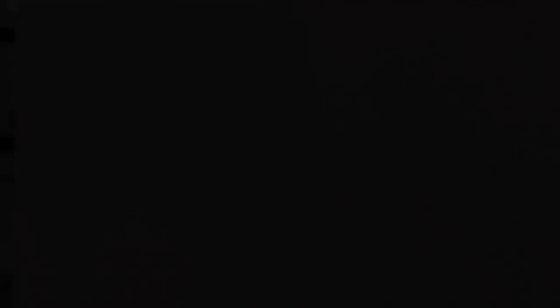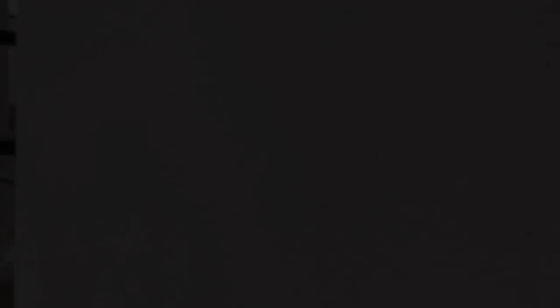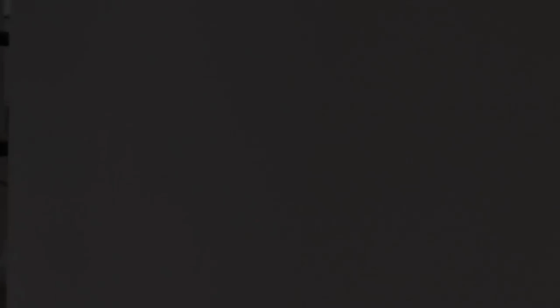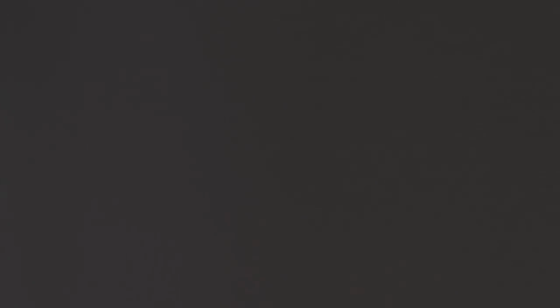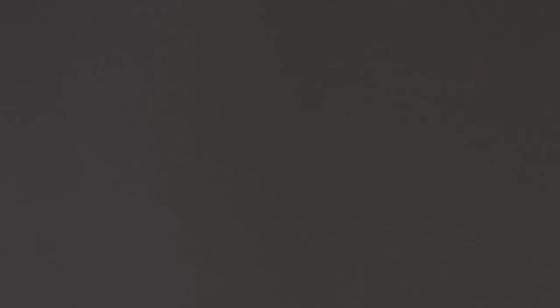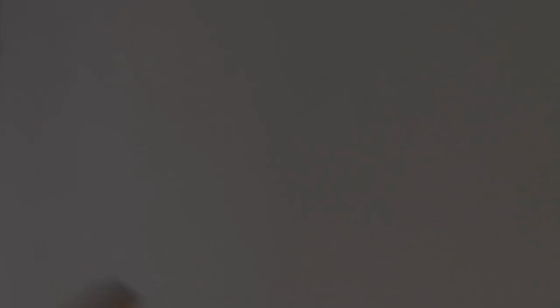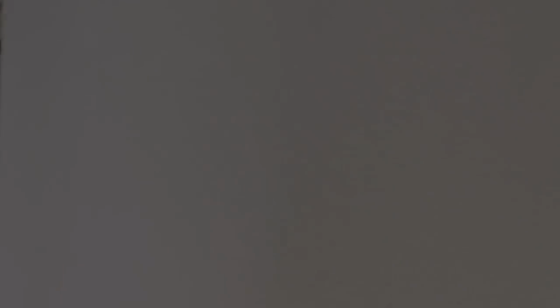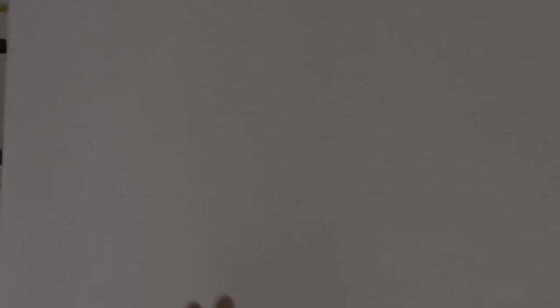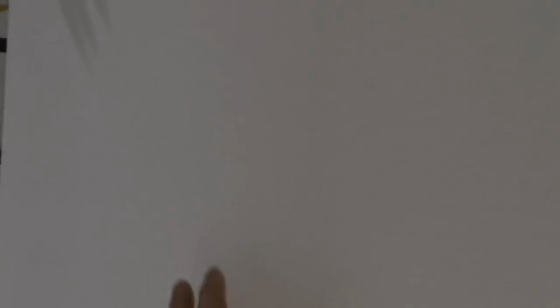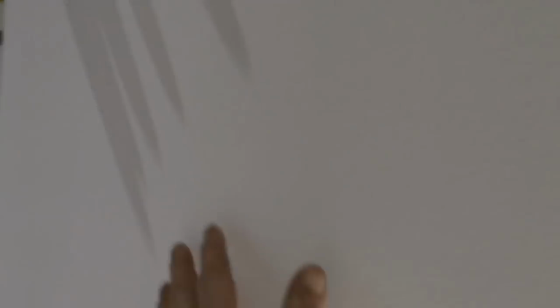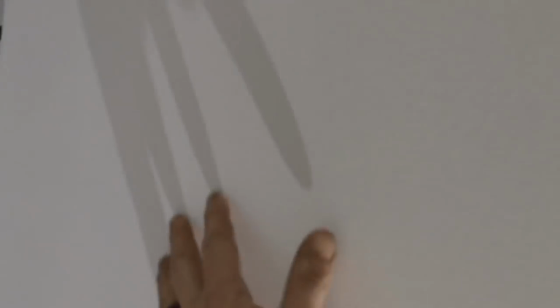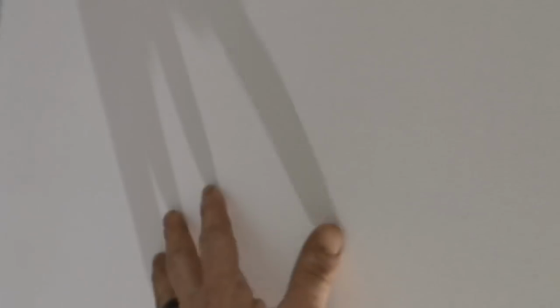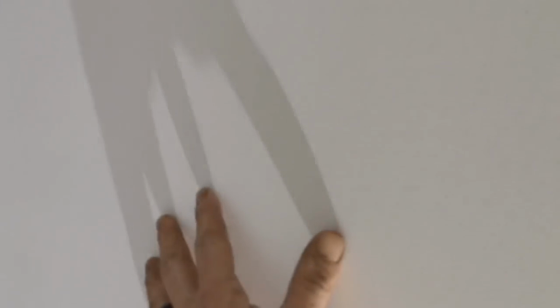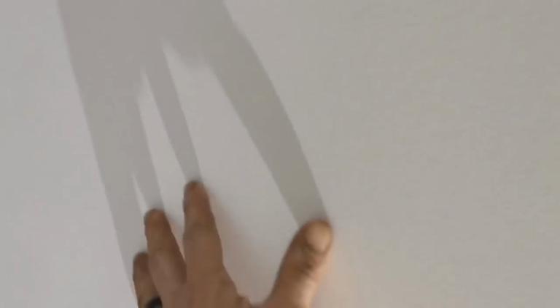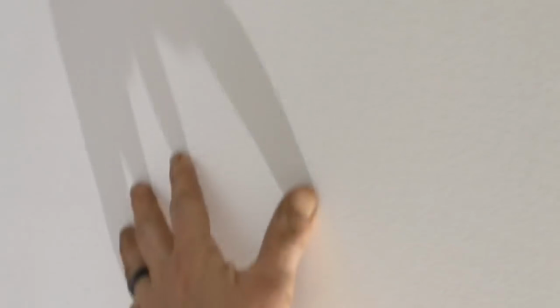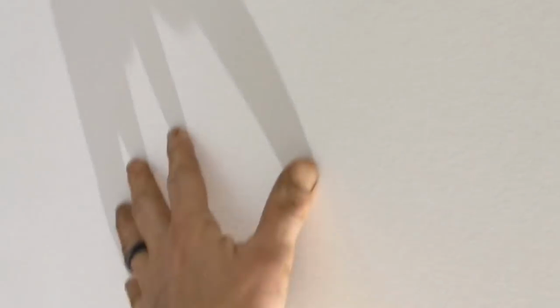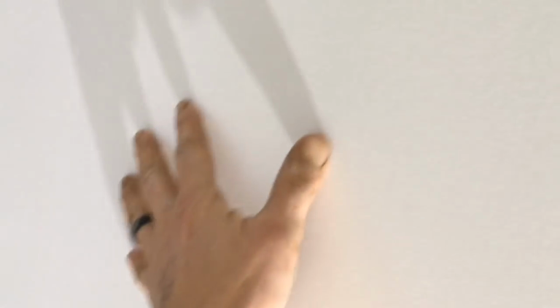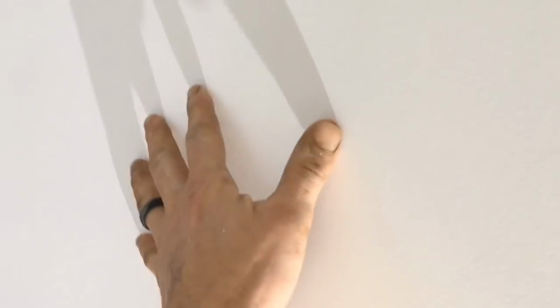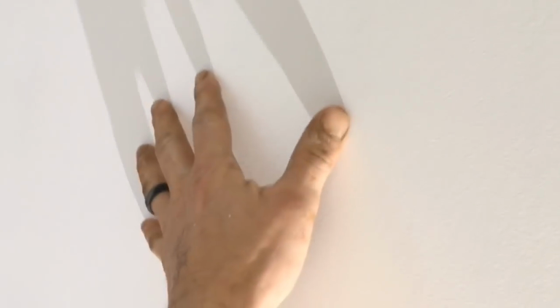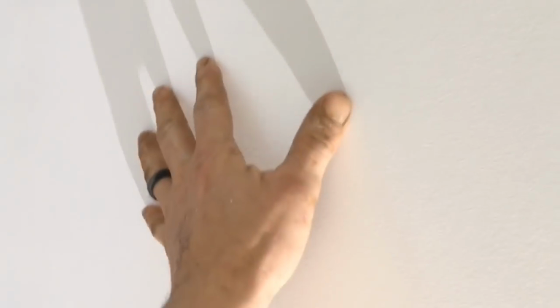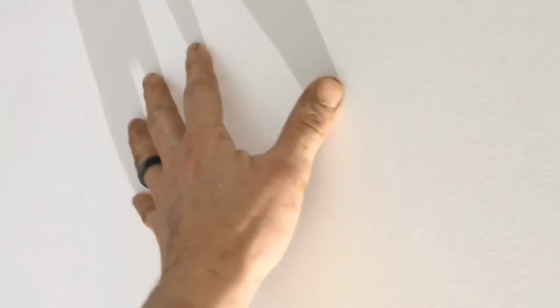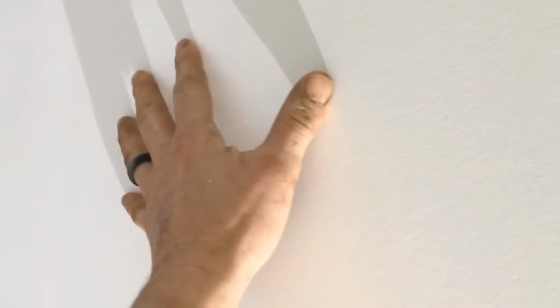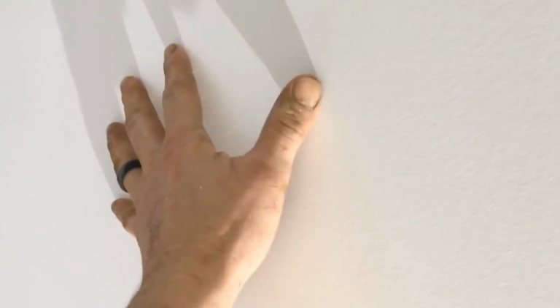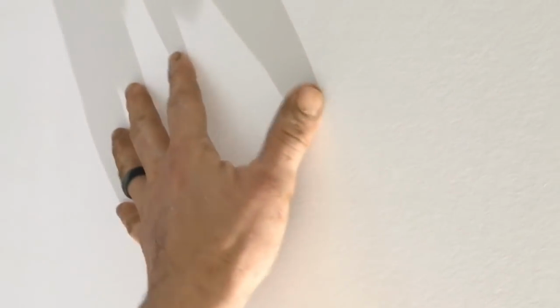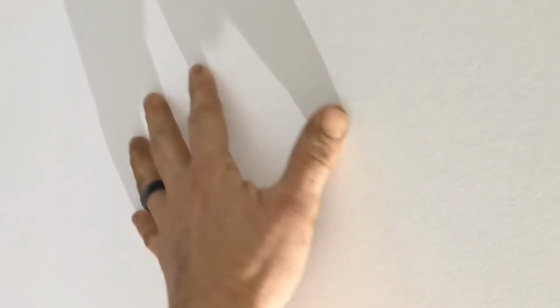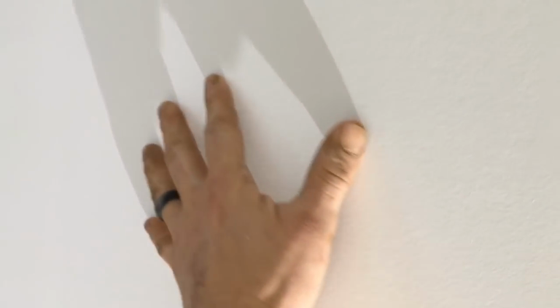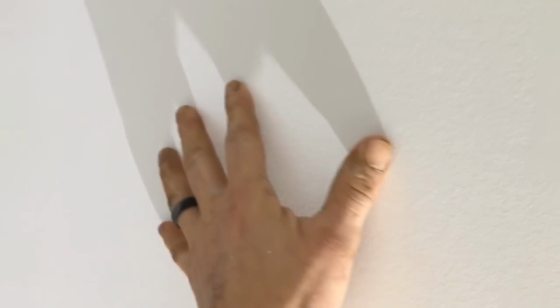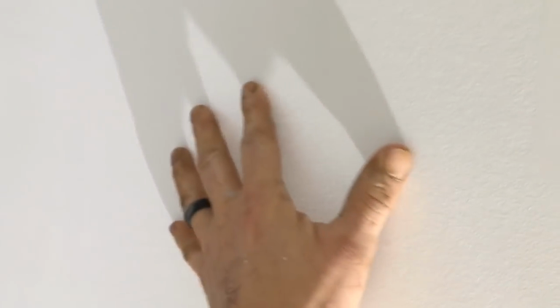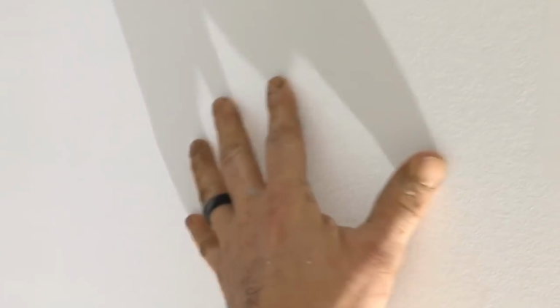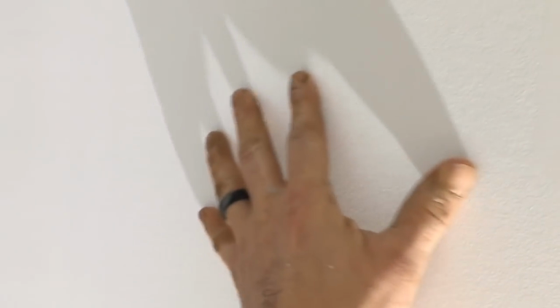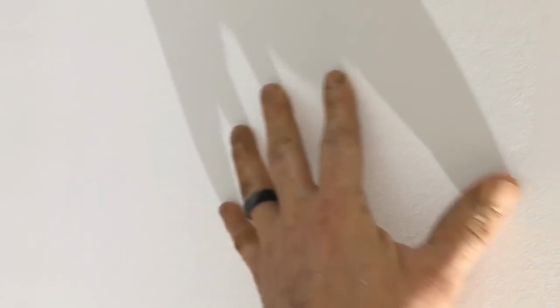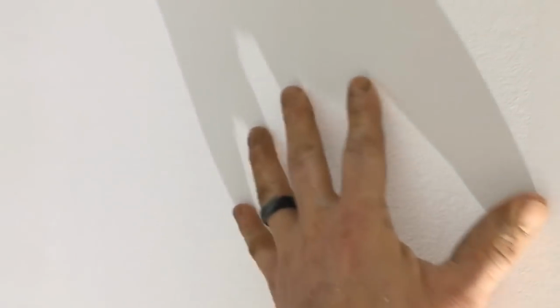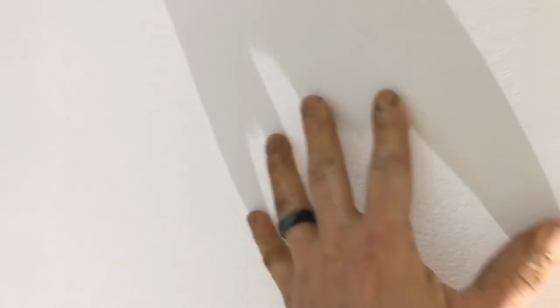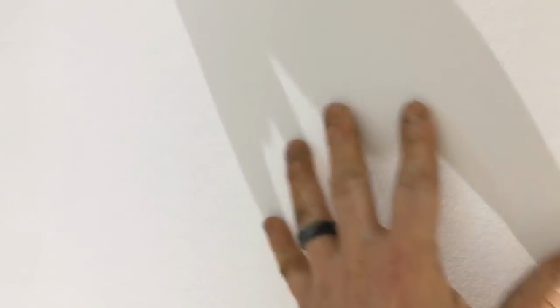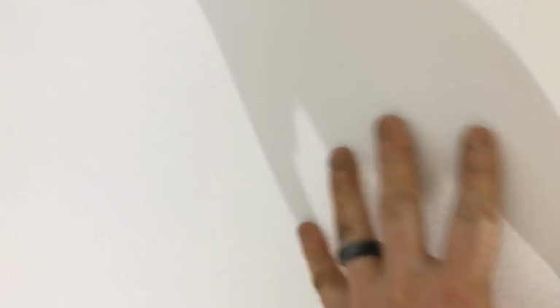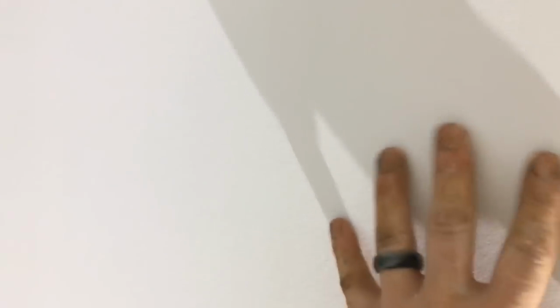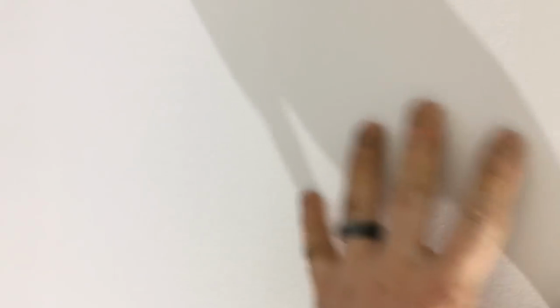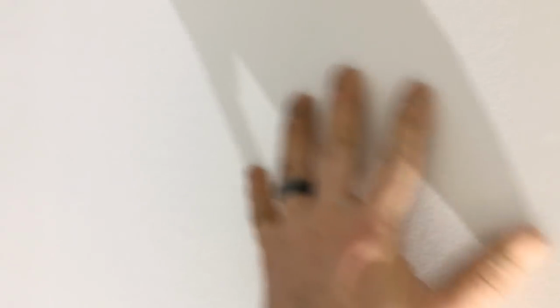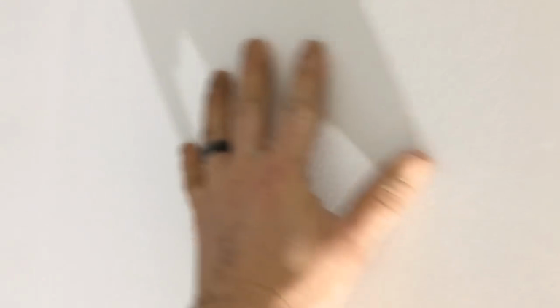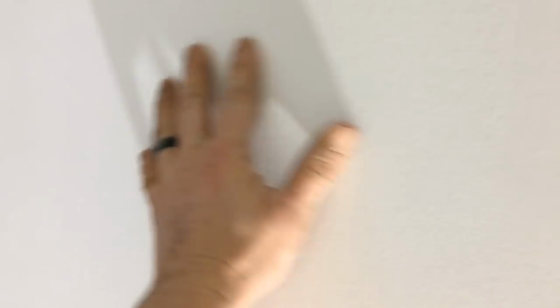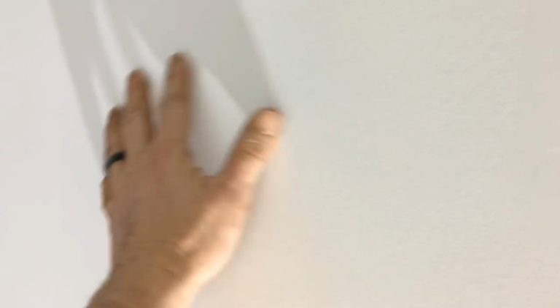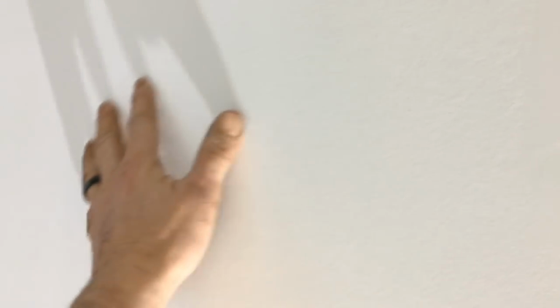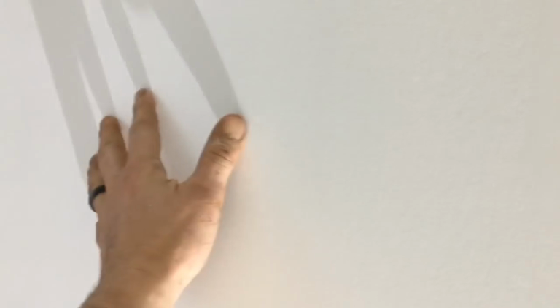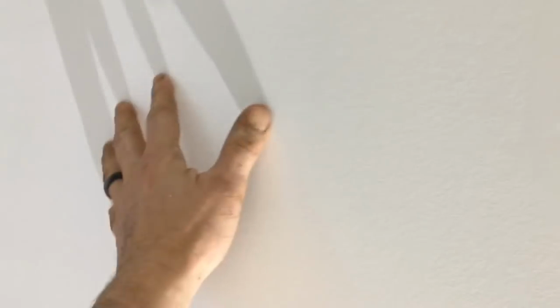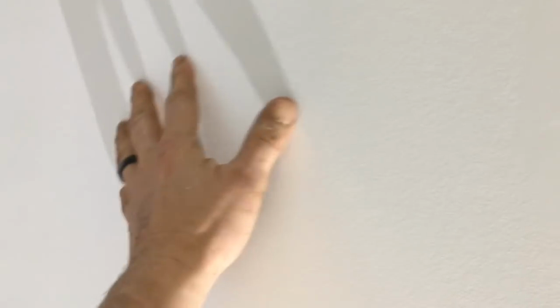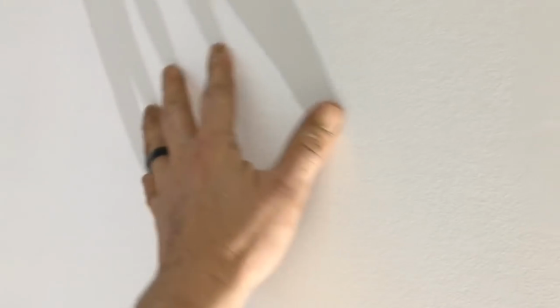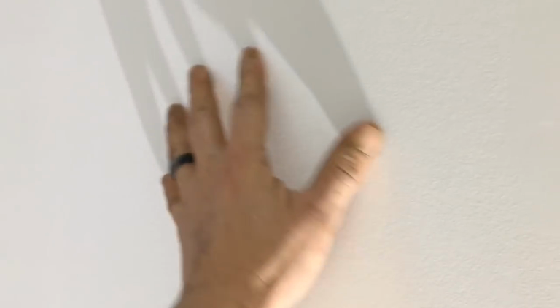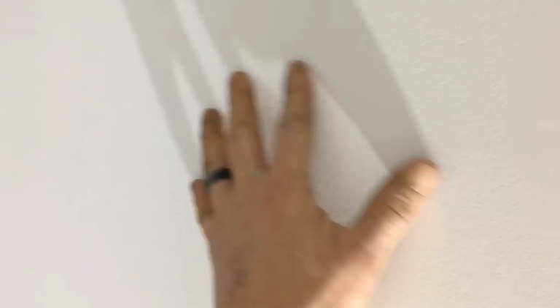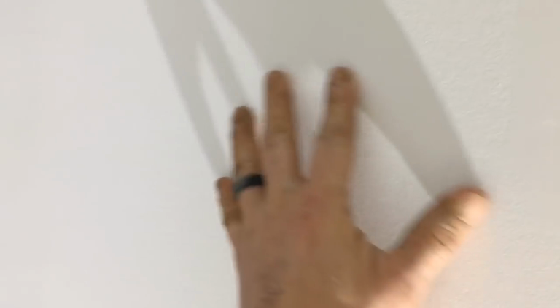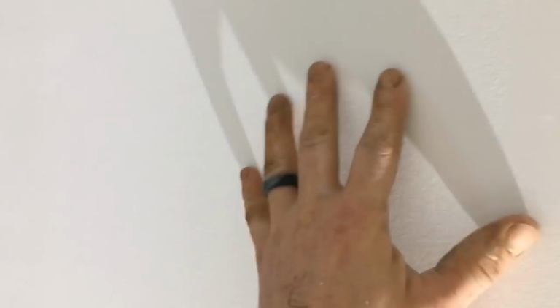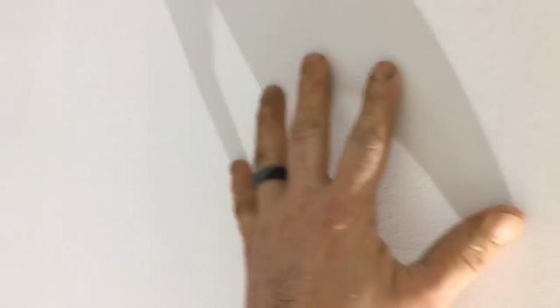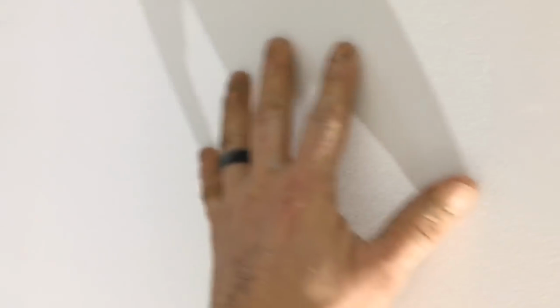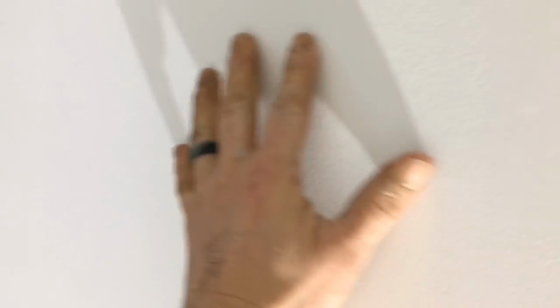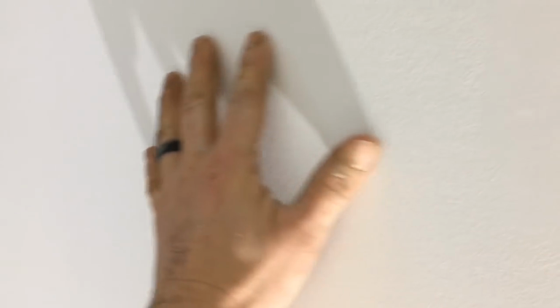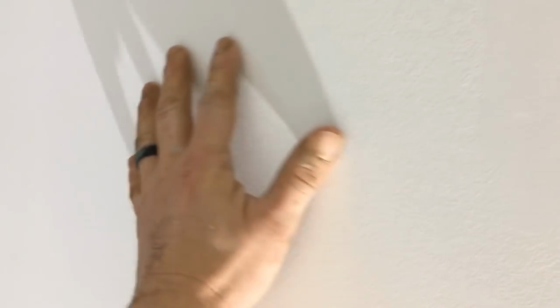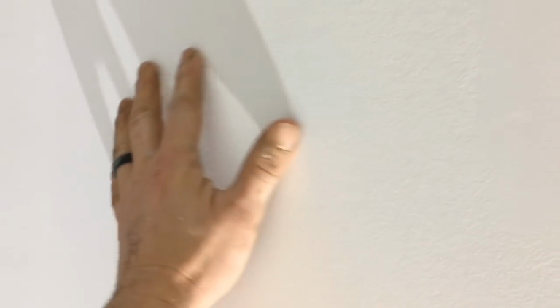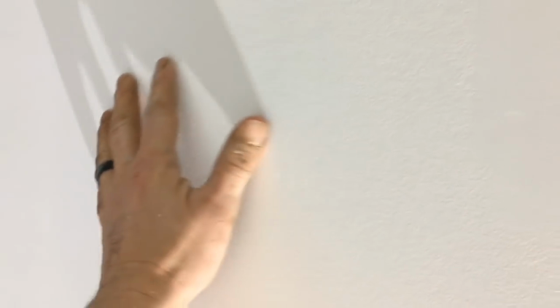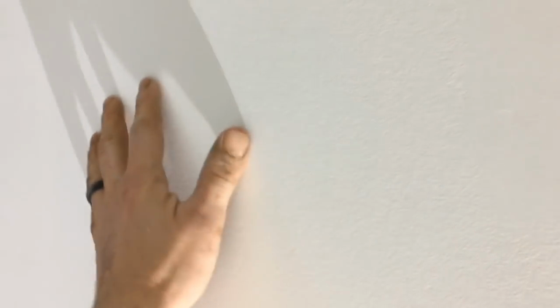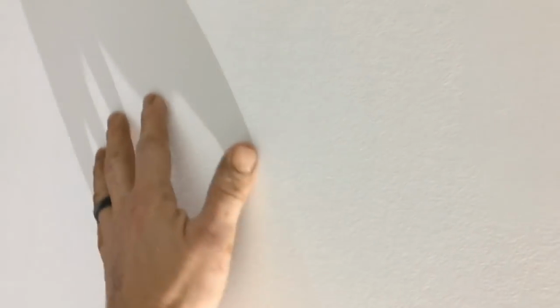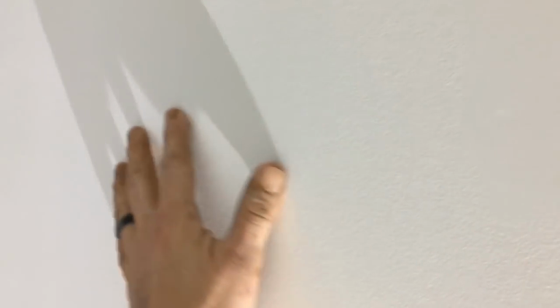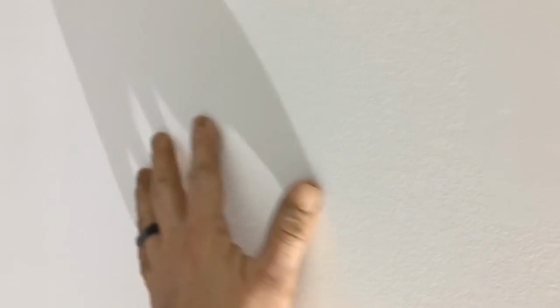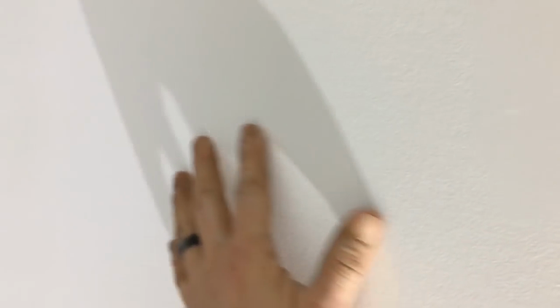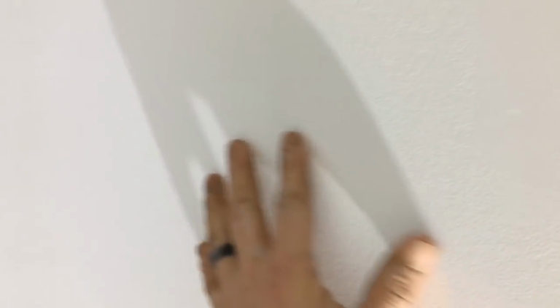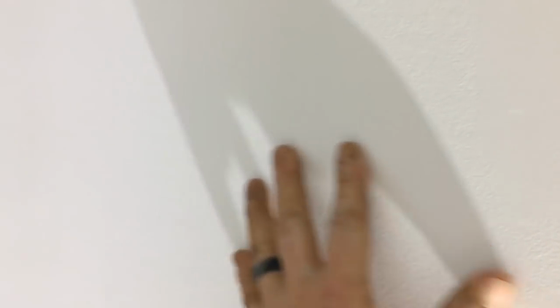A couple quick swipes of the sander pad and it's all feeling smooth as a baby's bottom.